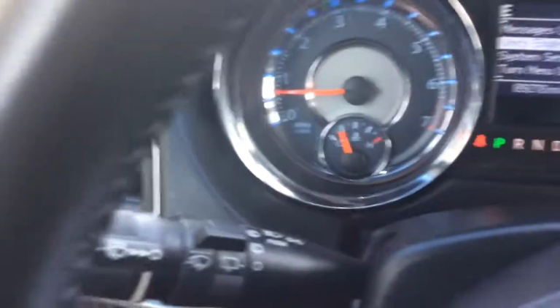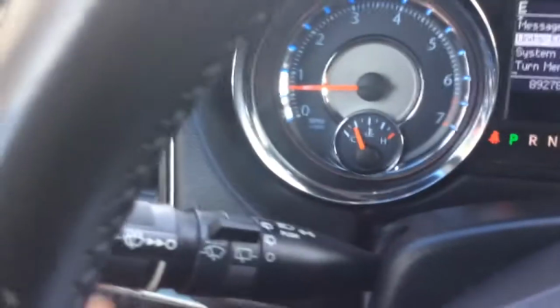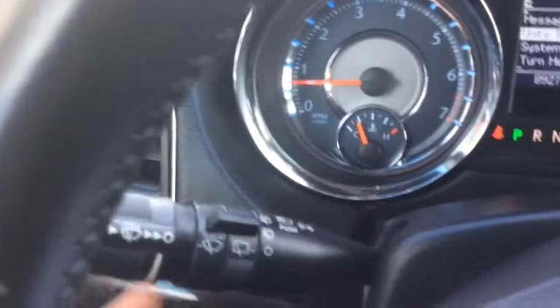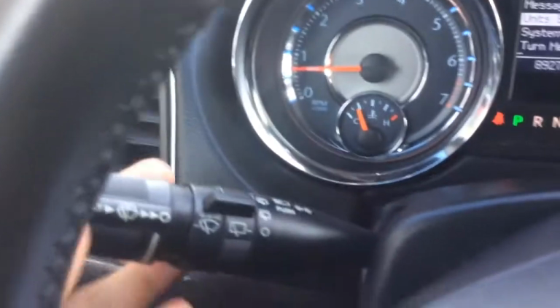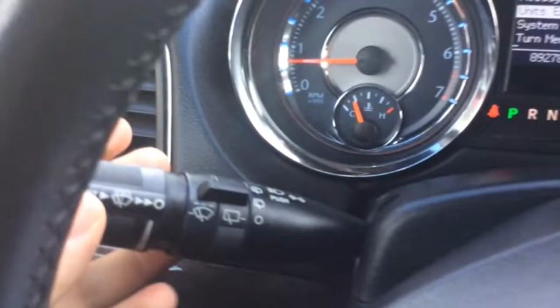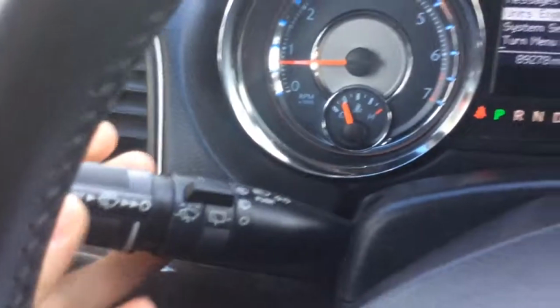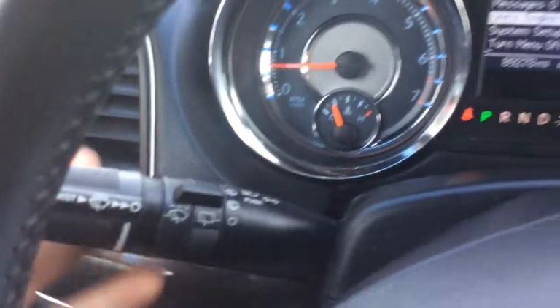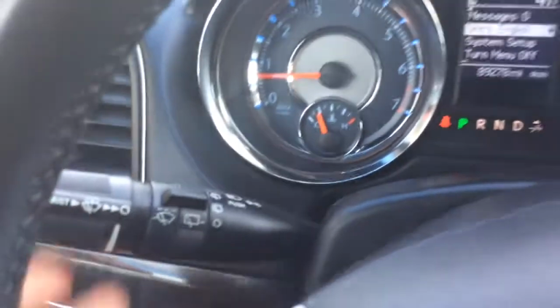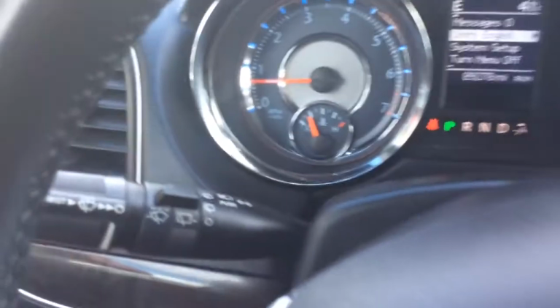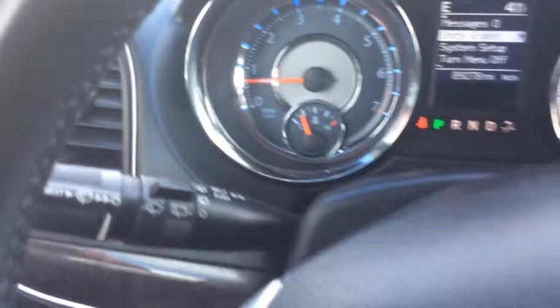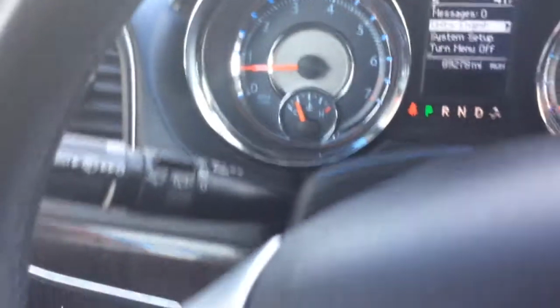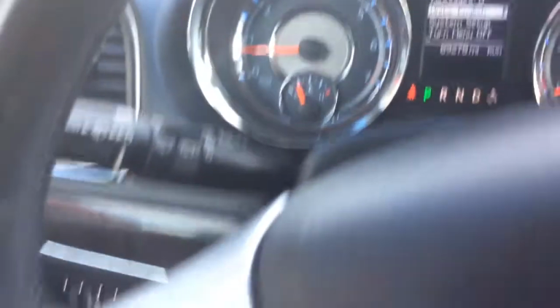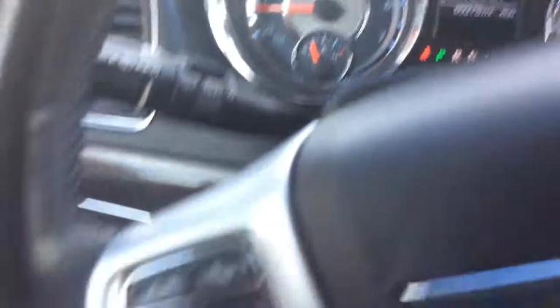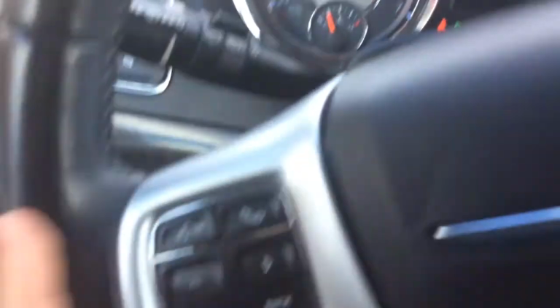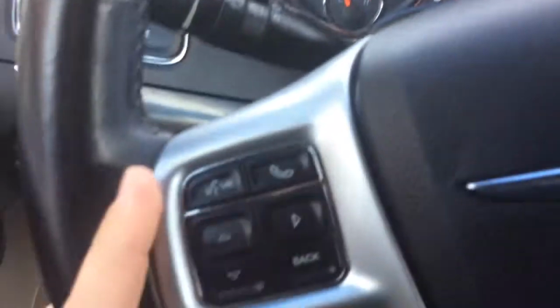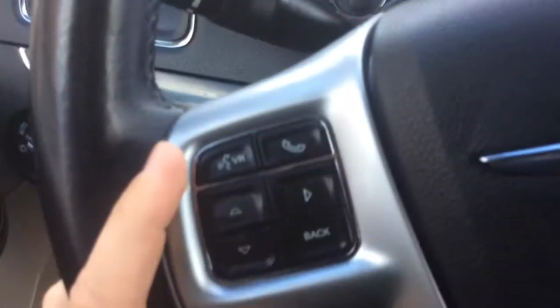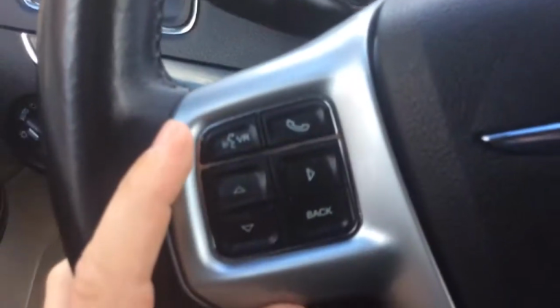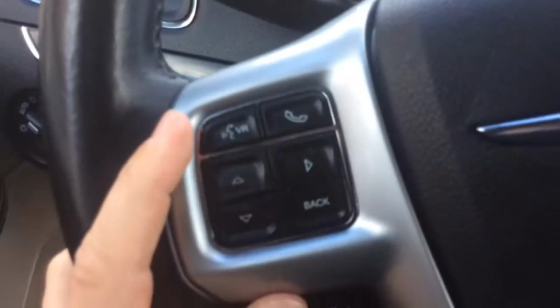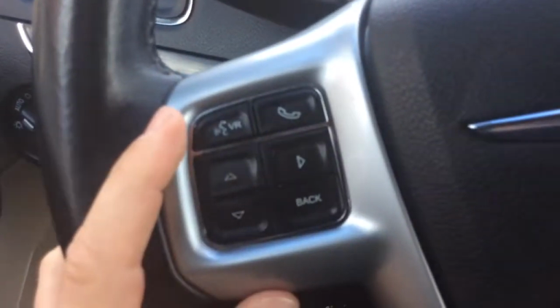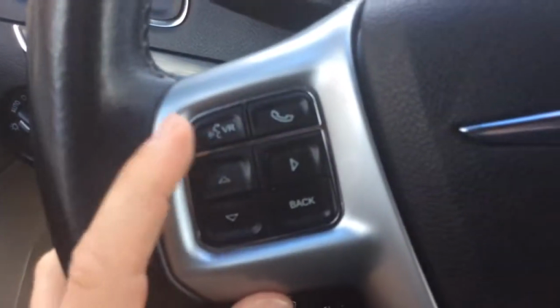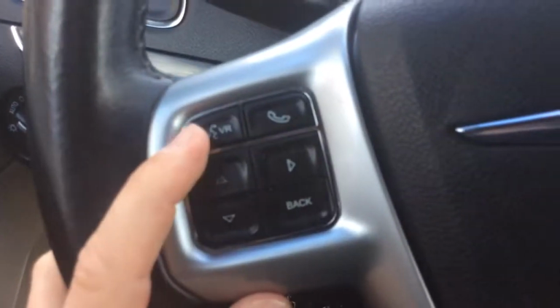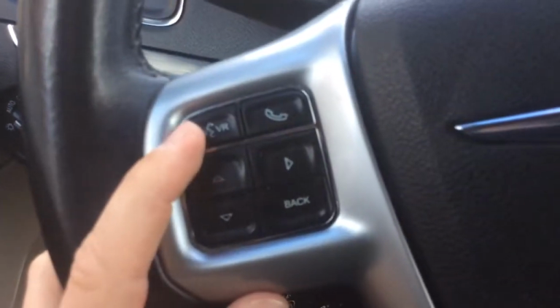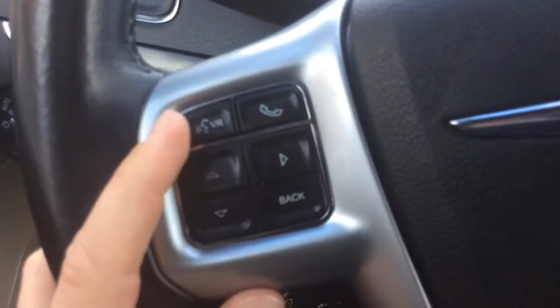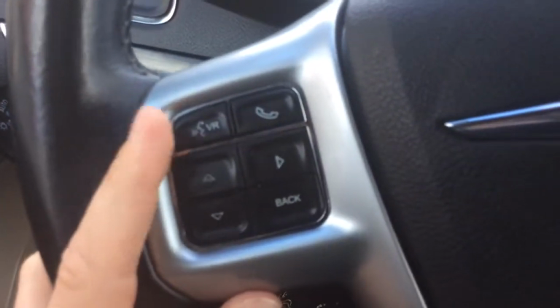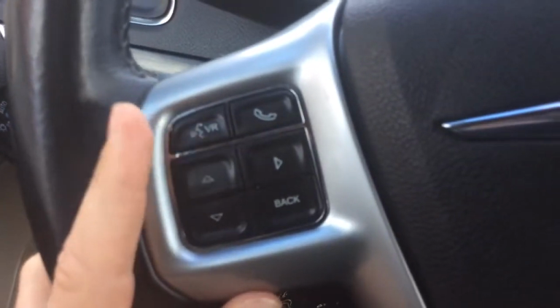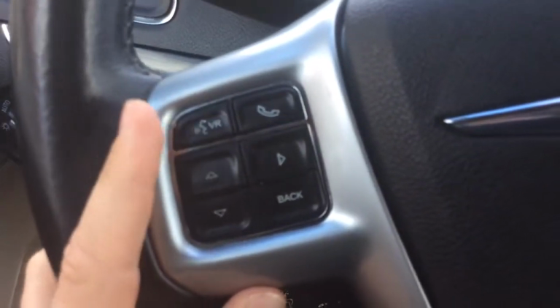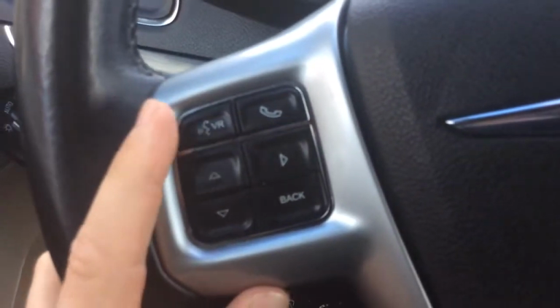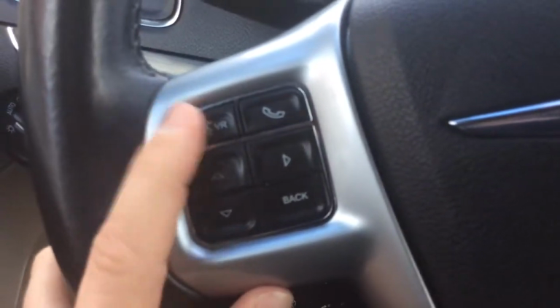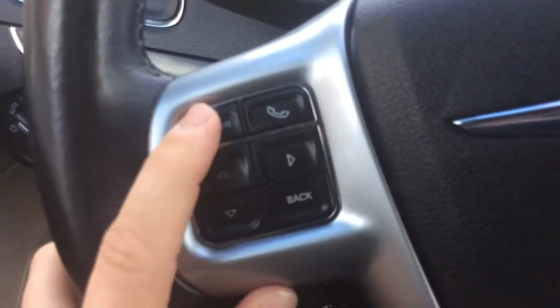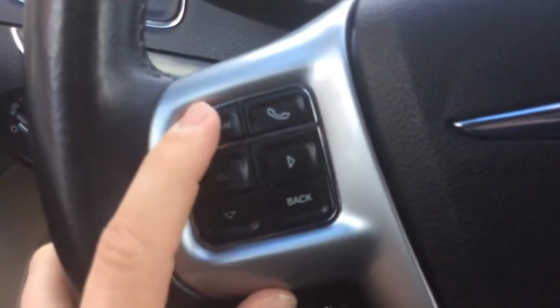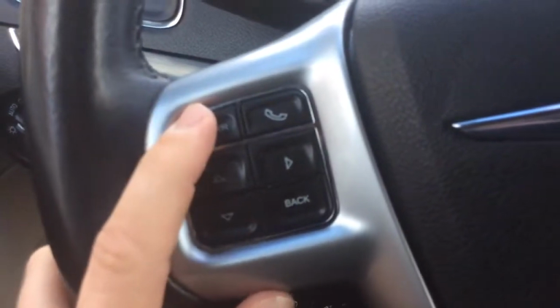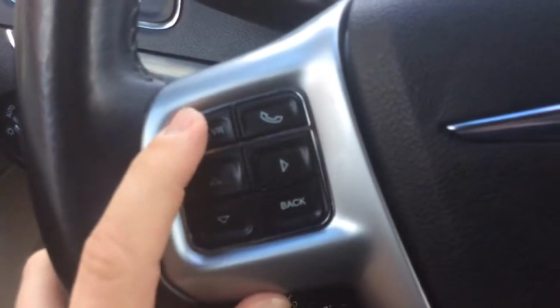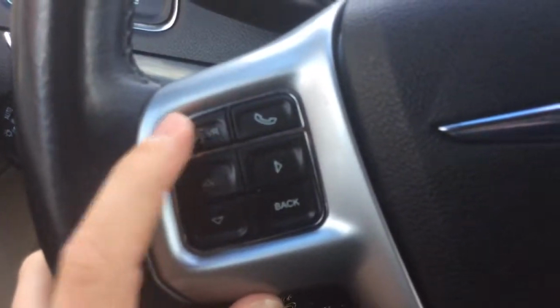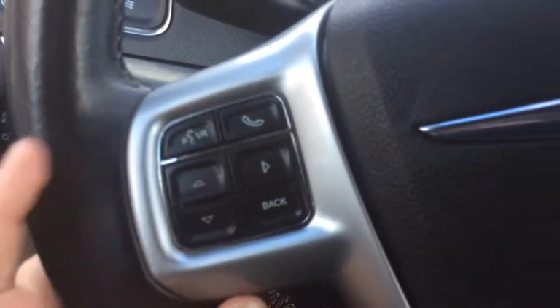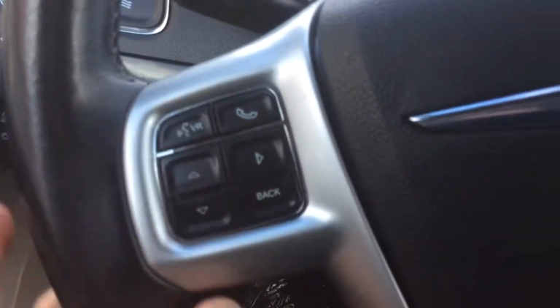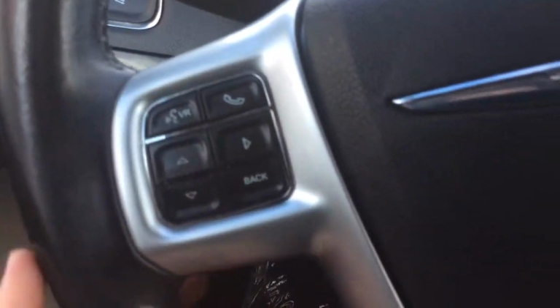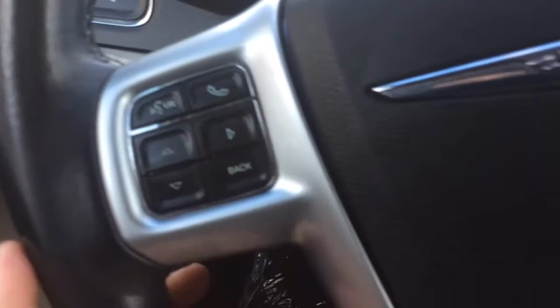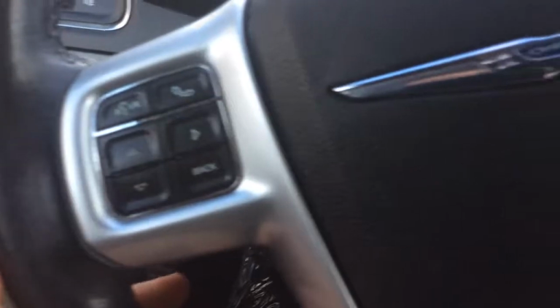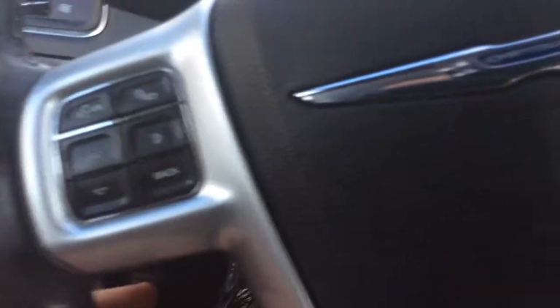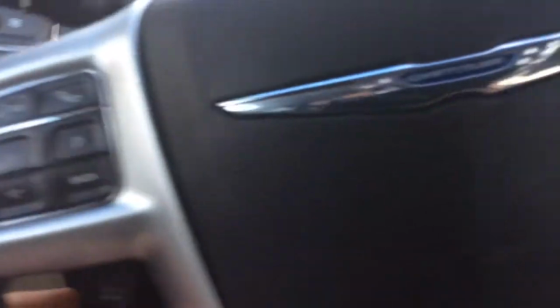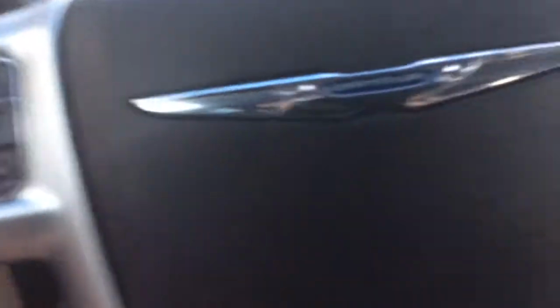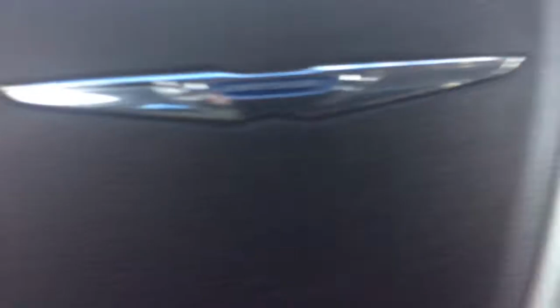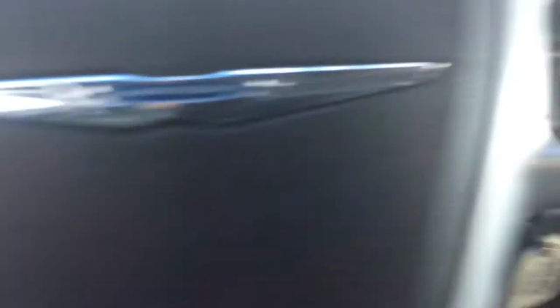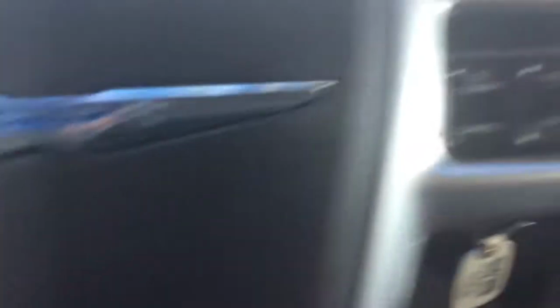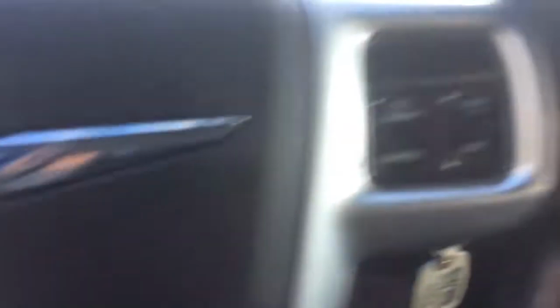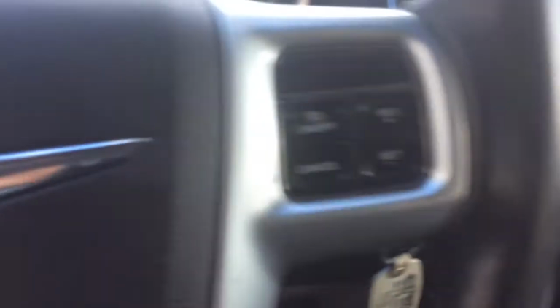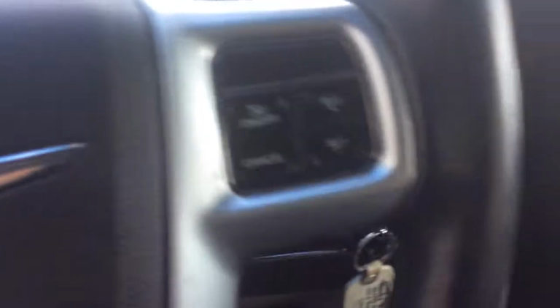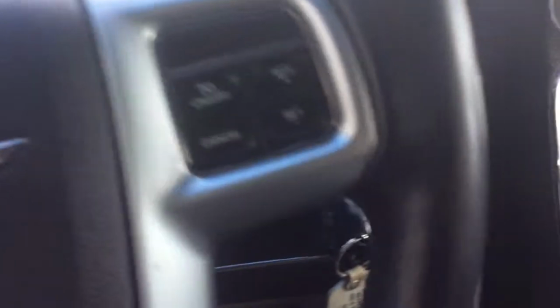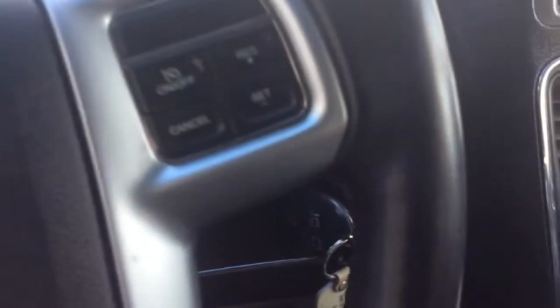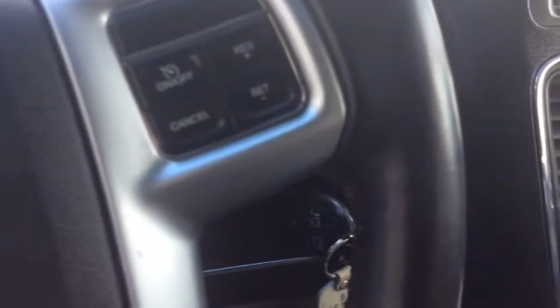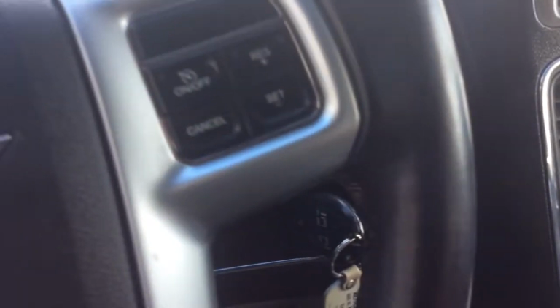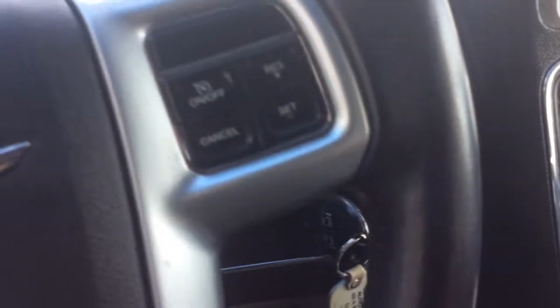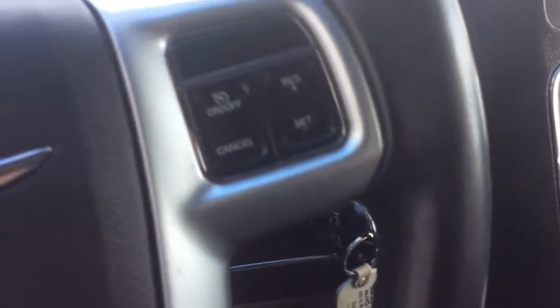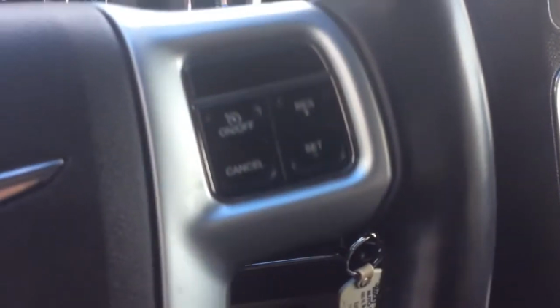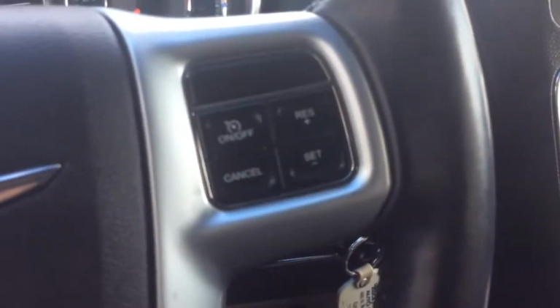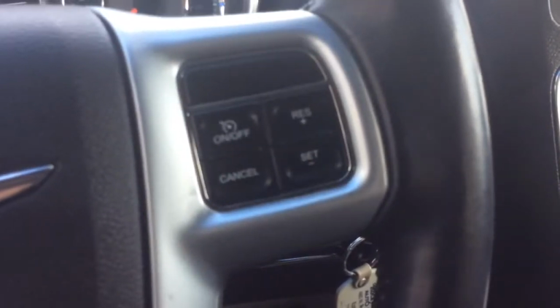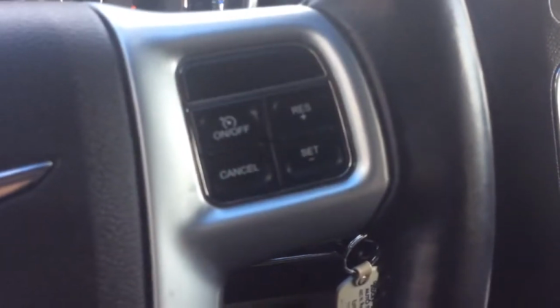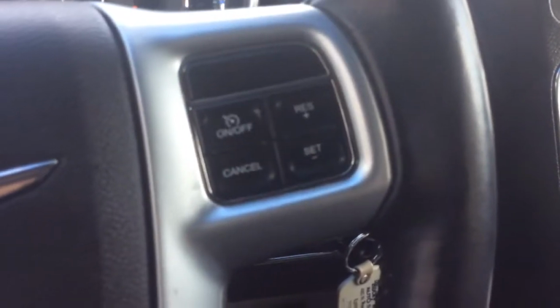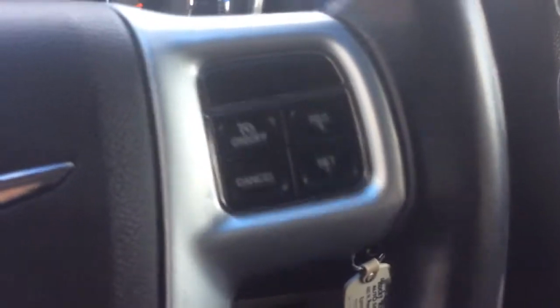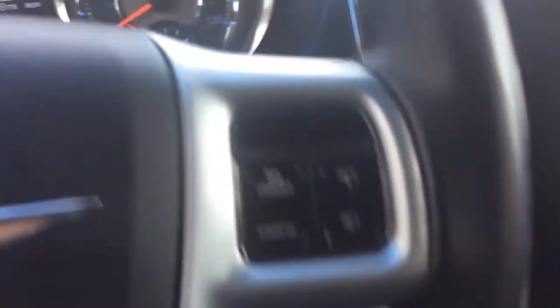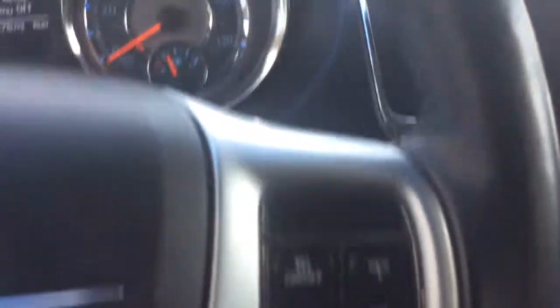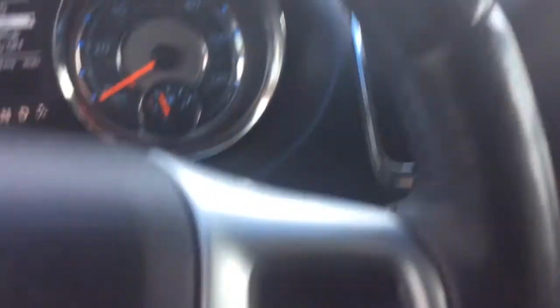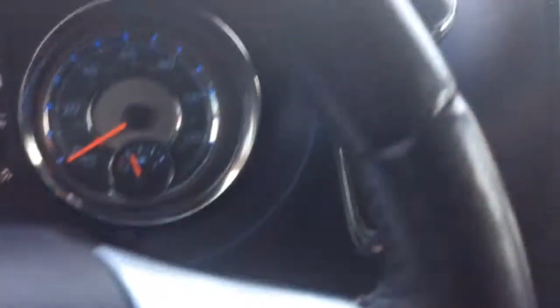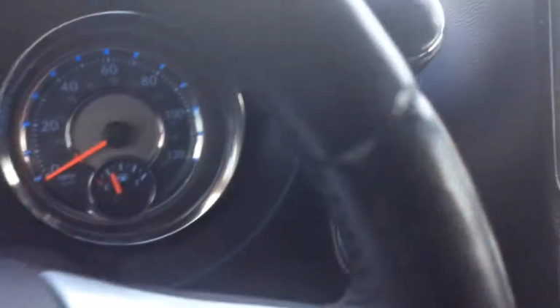Wiper controls are here to the left. These are your controls for your info center, as well as your voice command and Bluetooth. Cruise control is on the right-hand side of the steering wheel.